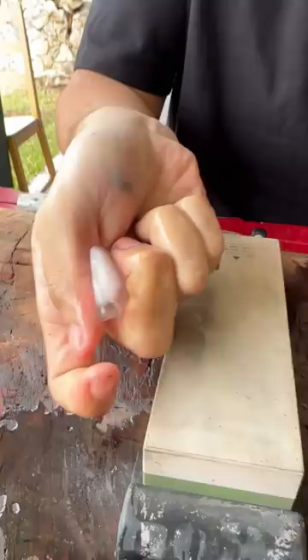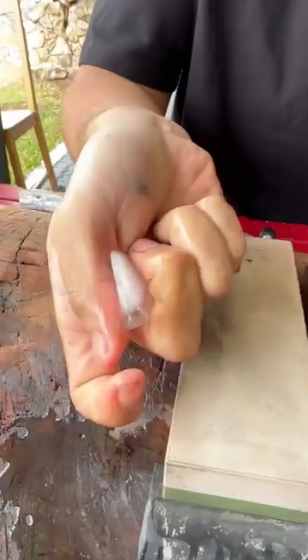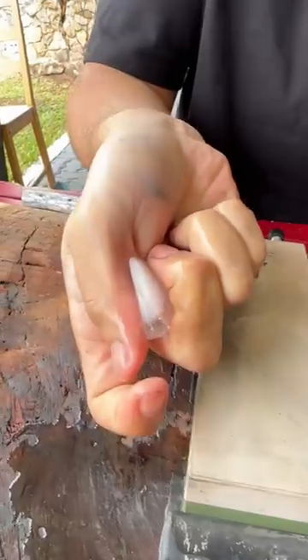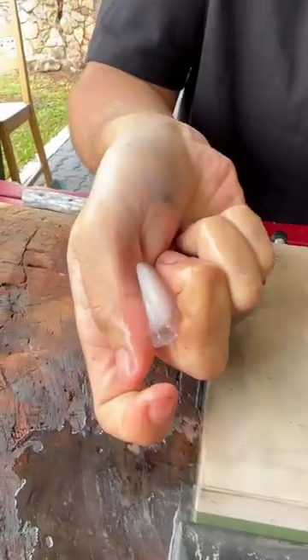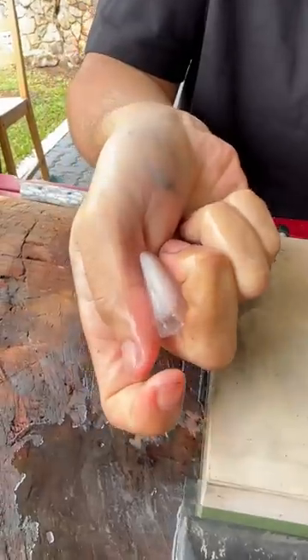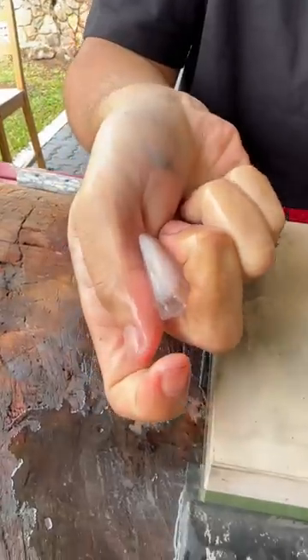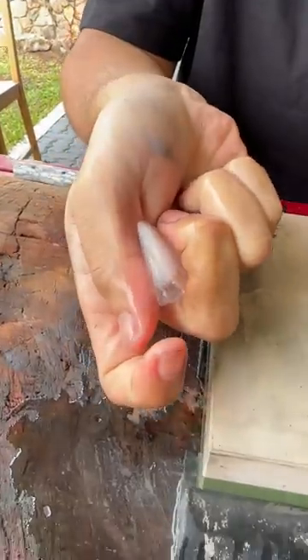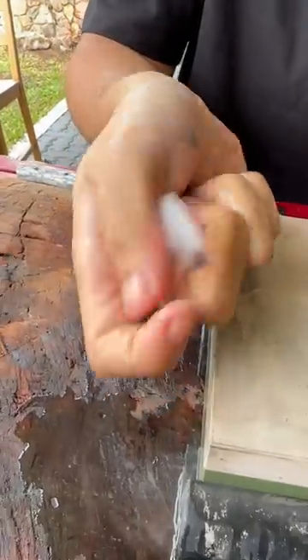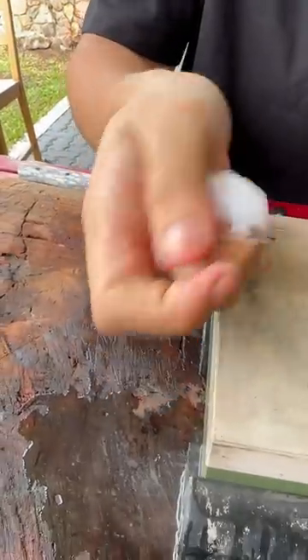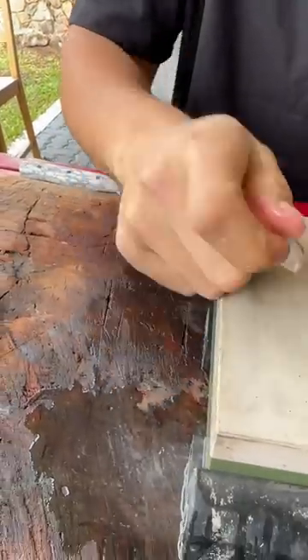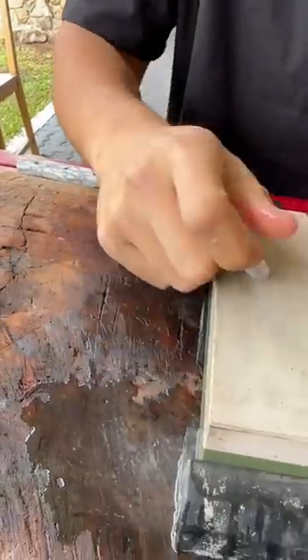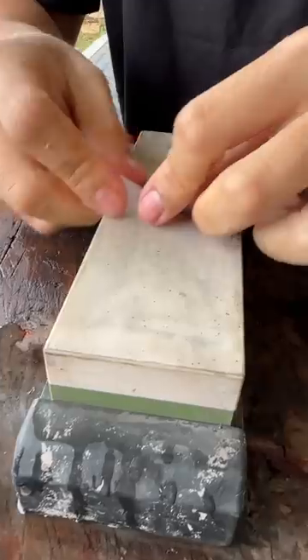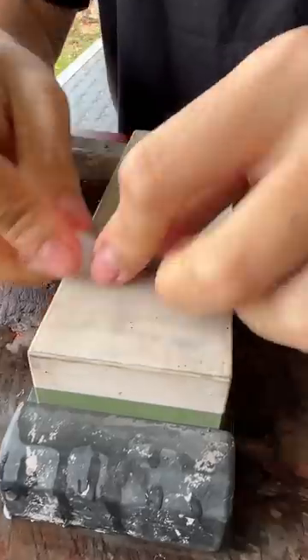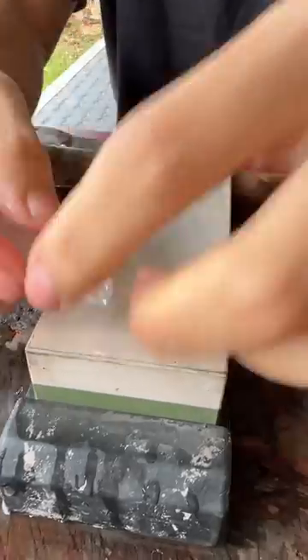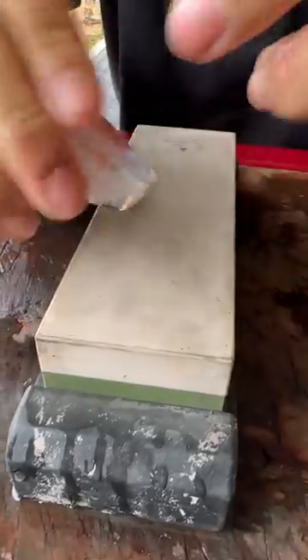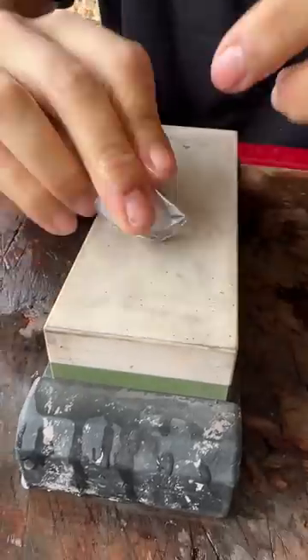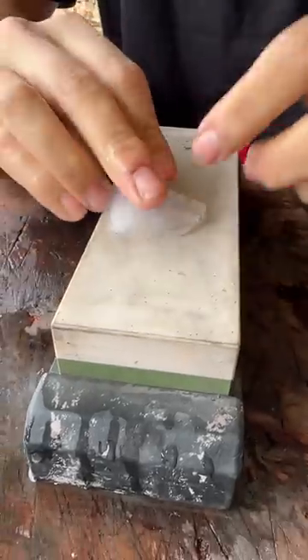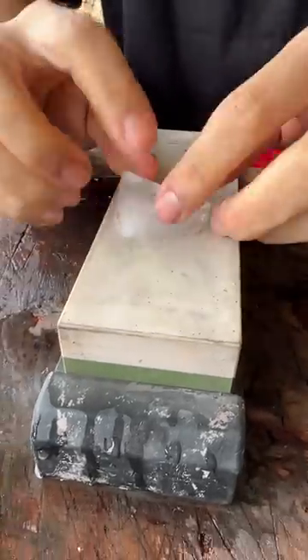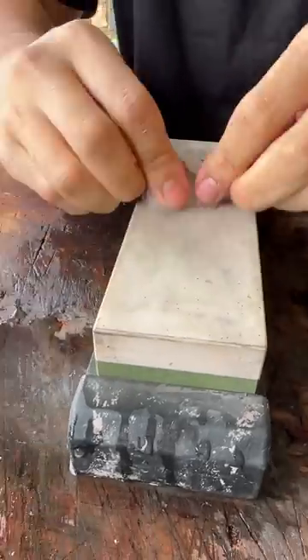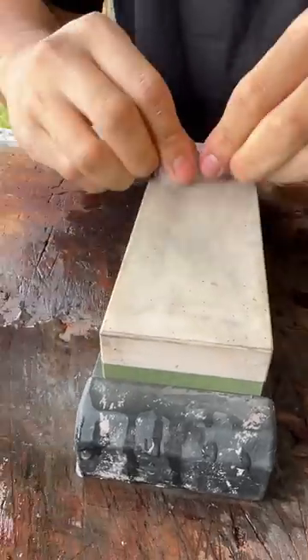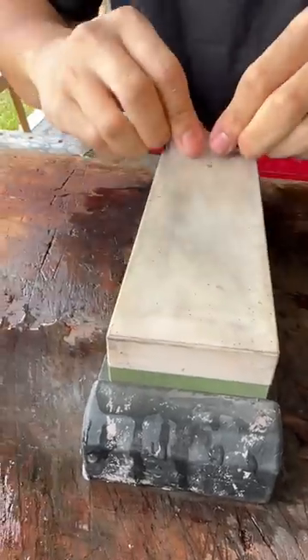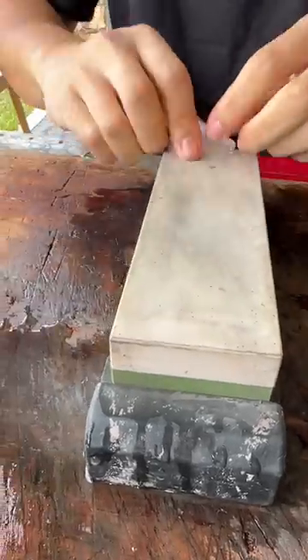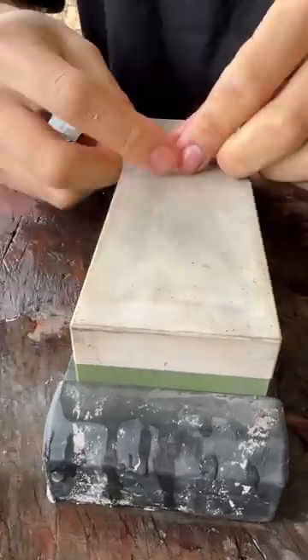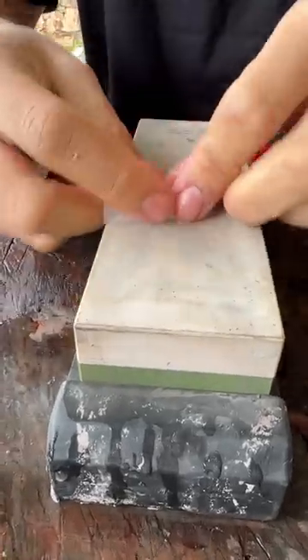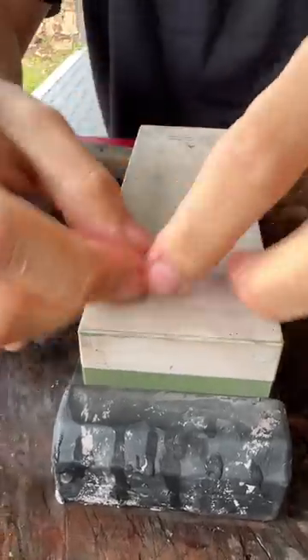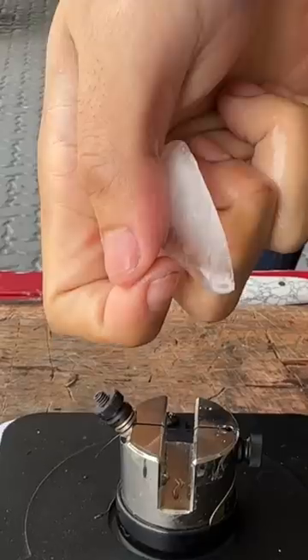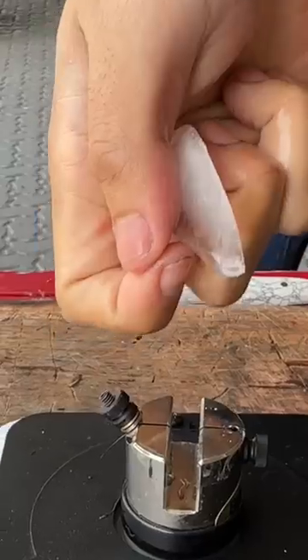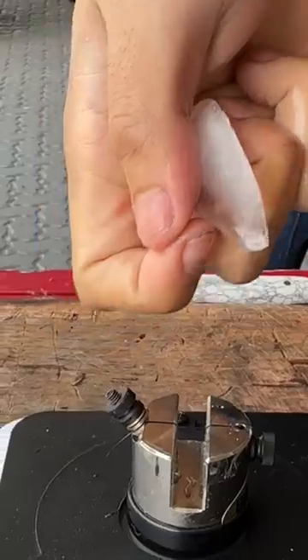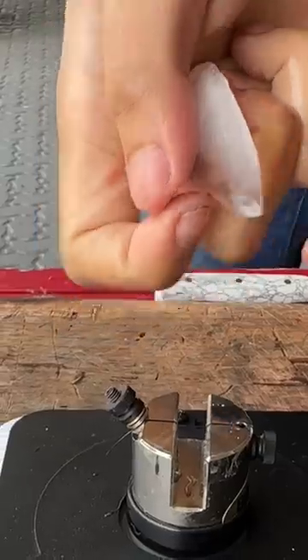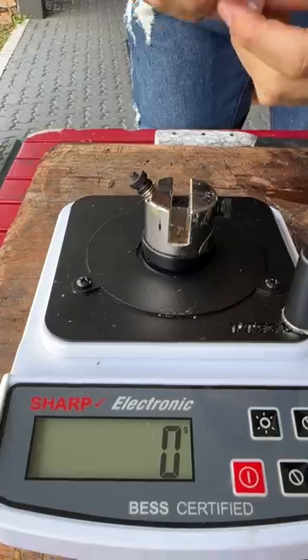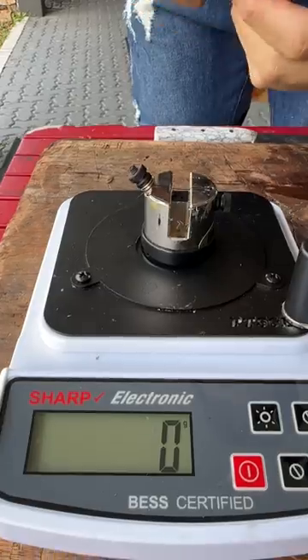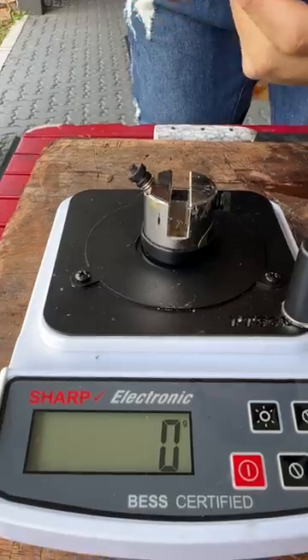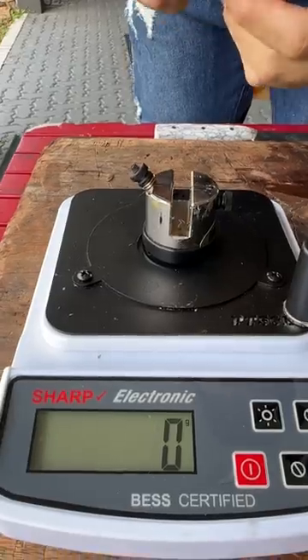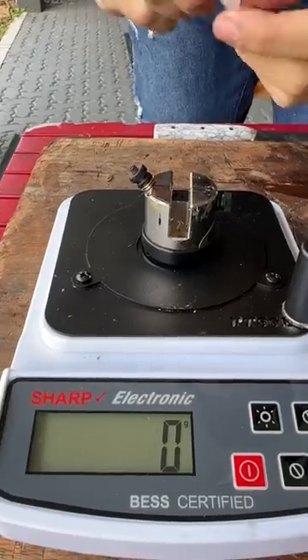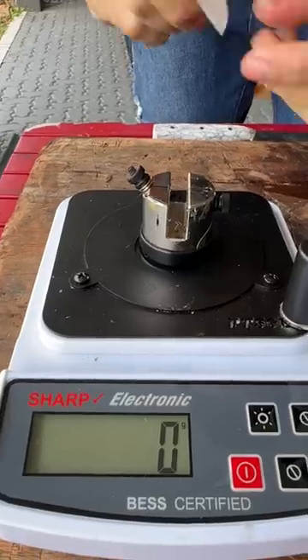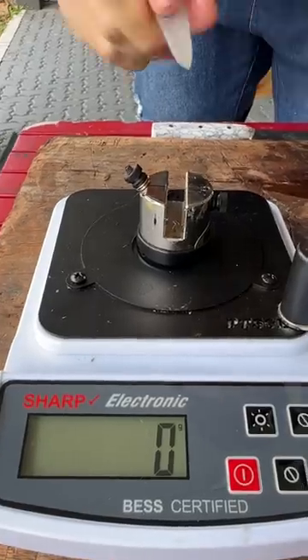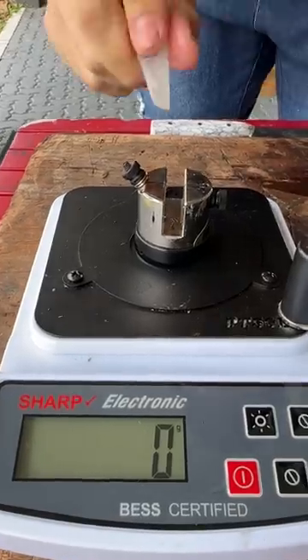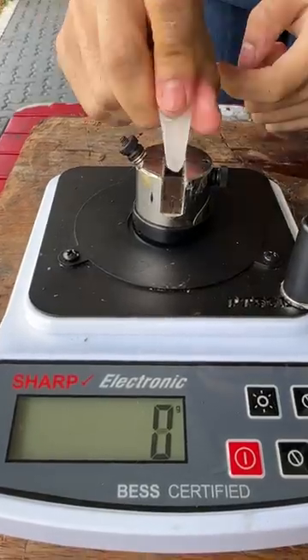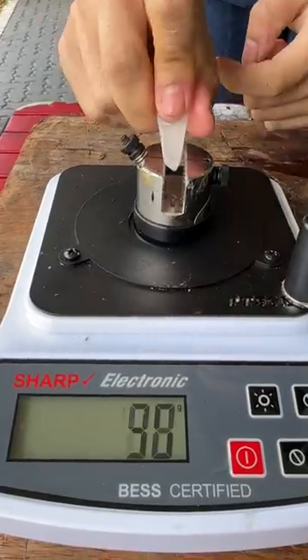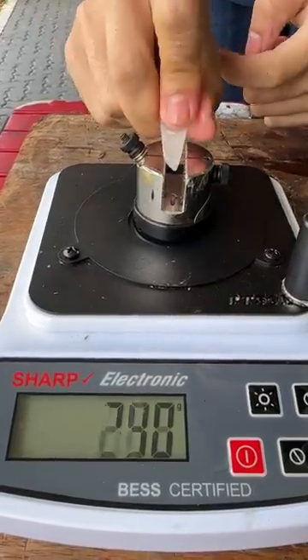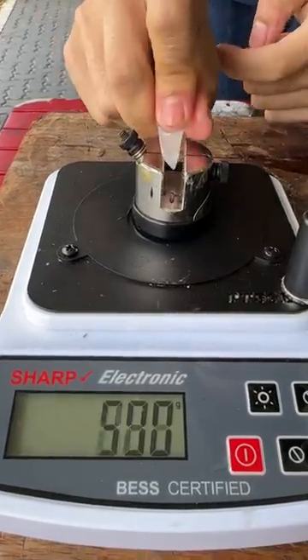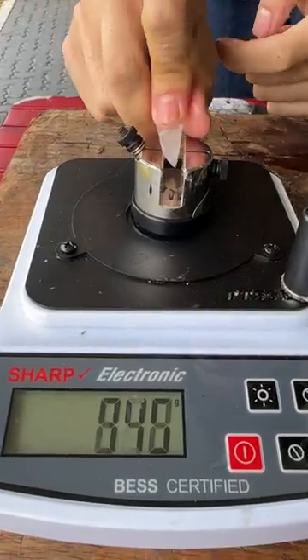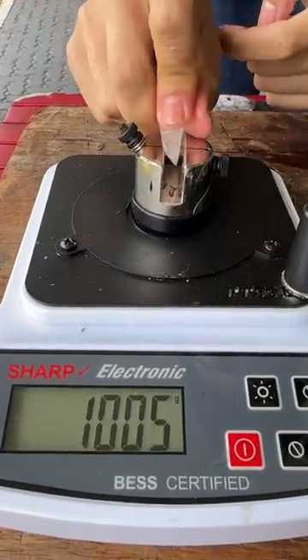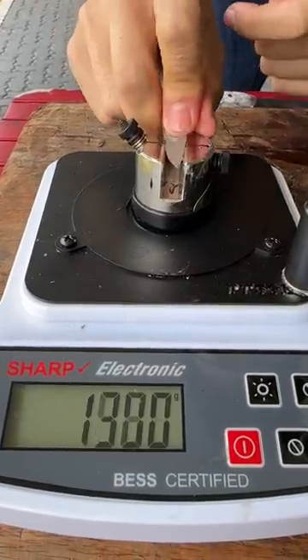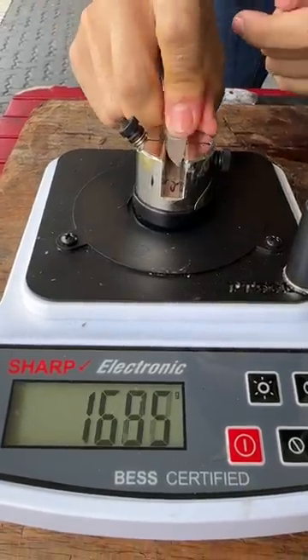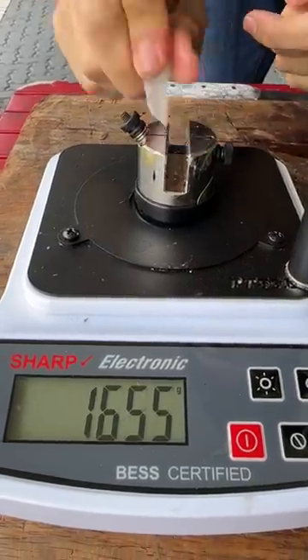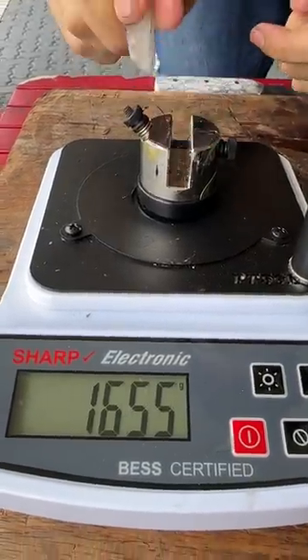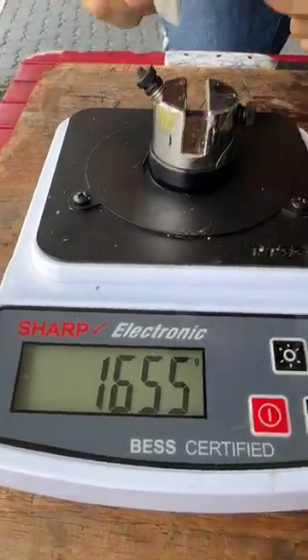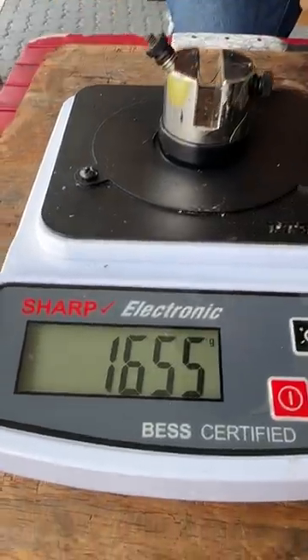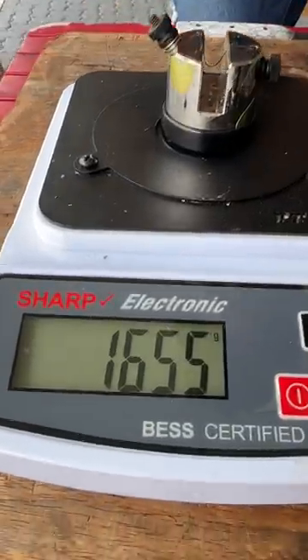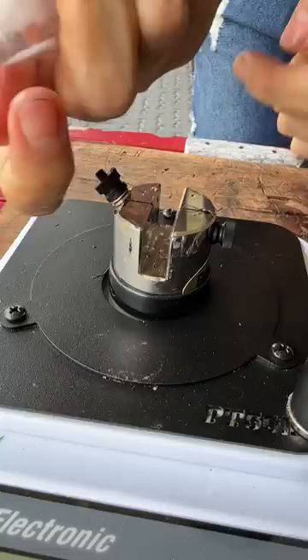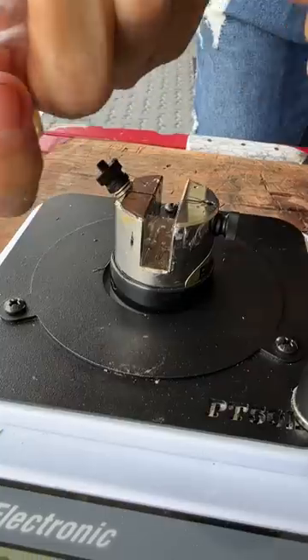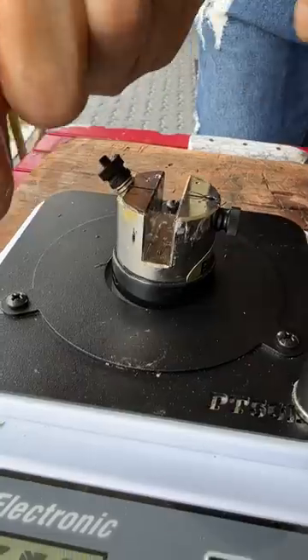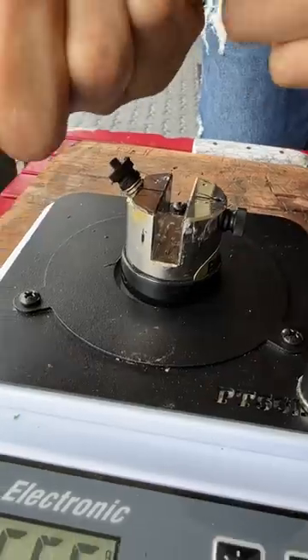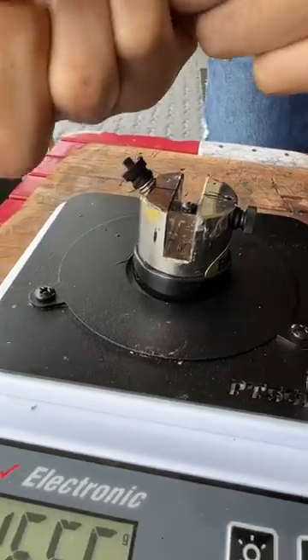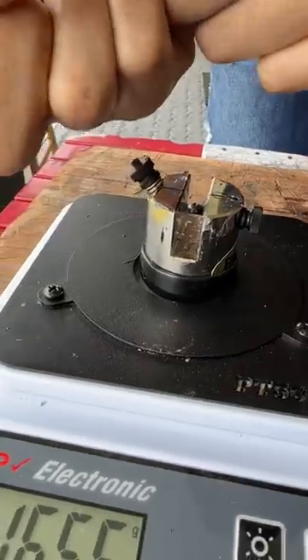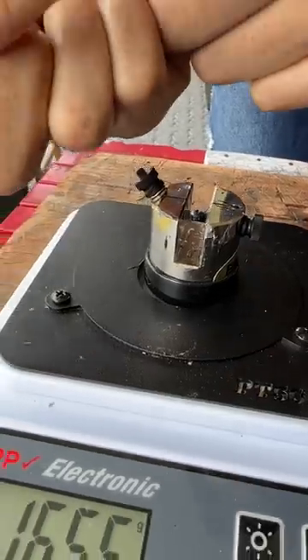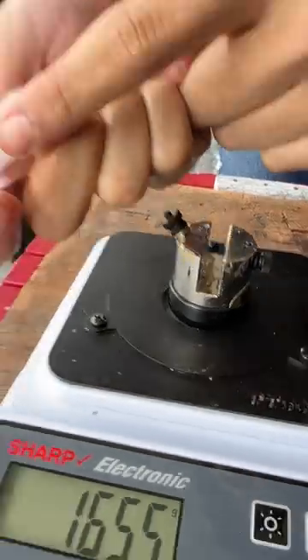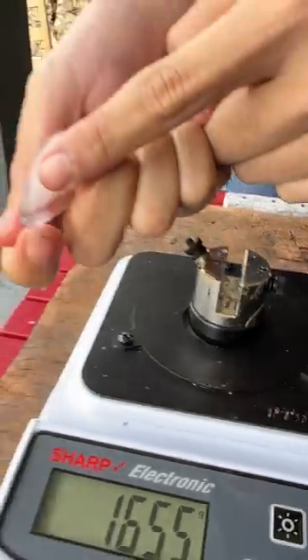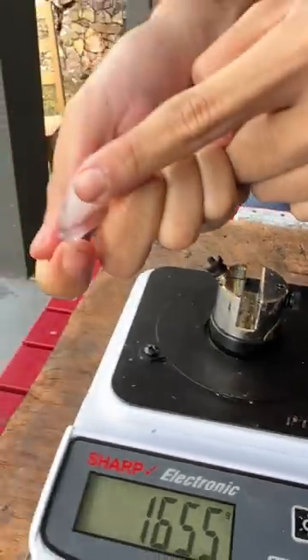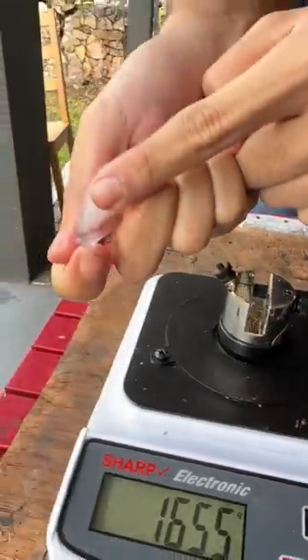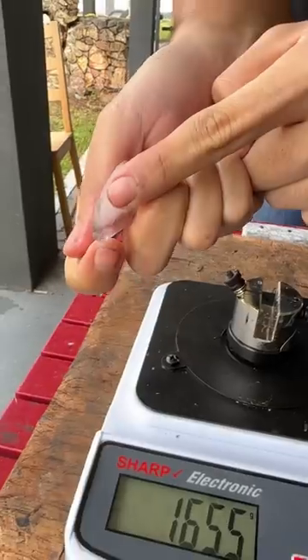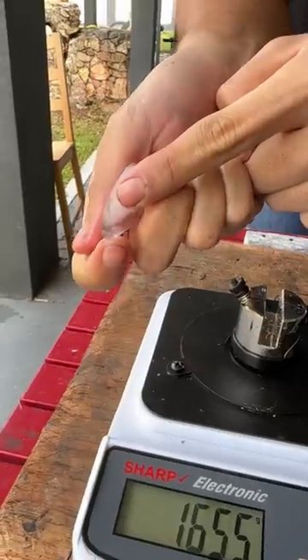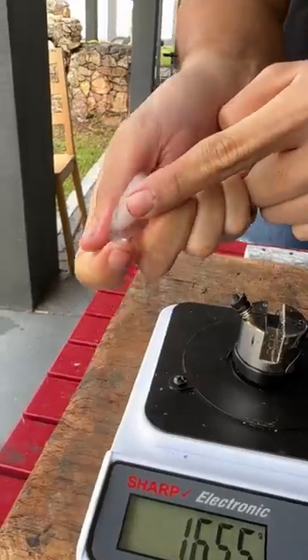There's a net right there. Hold it, baby. Sharpness test. Oh, it's not even cut — it chipped my knife.